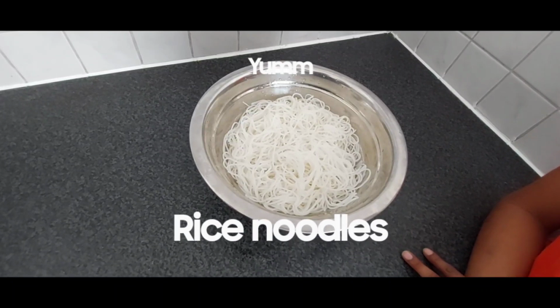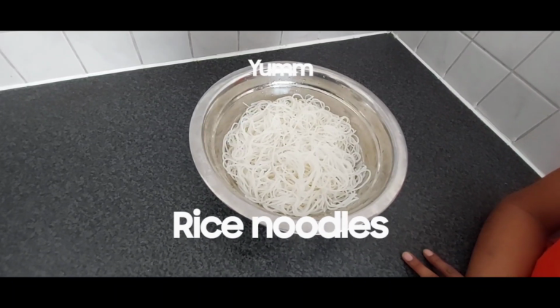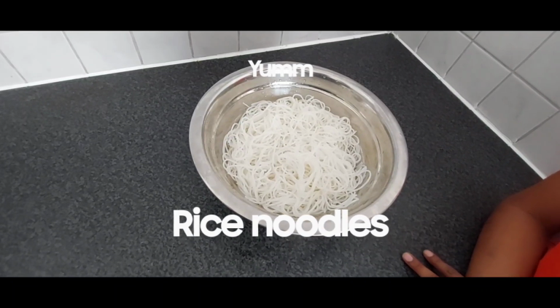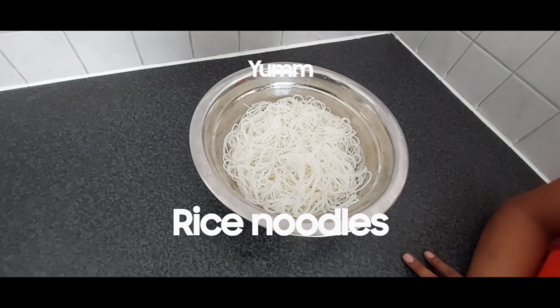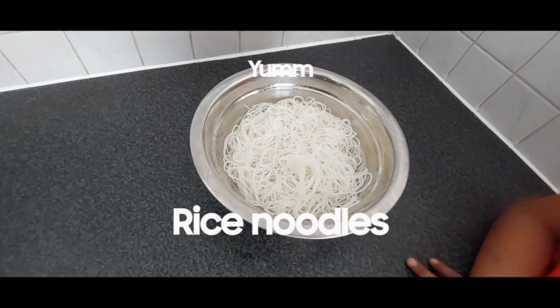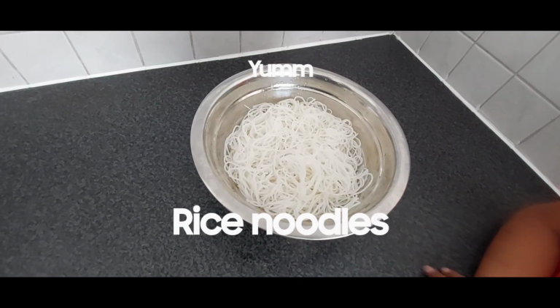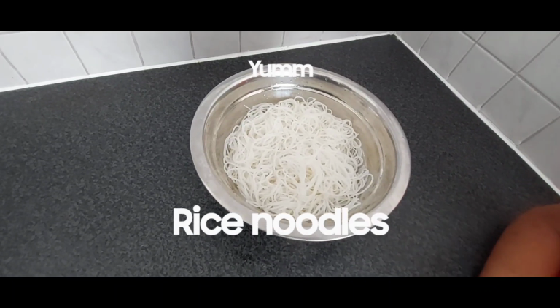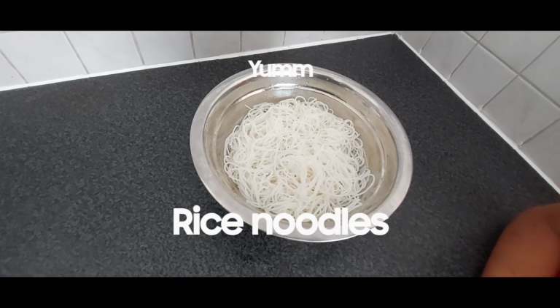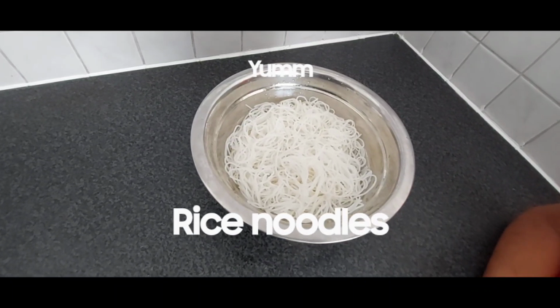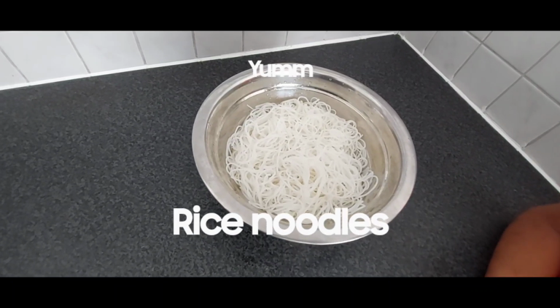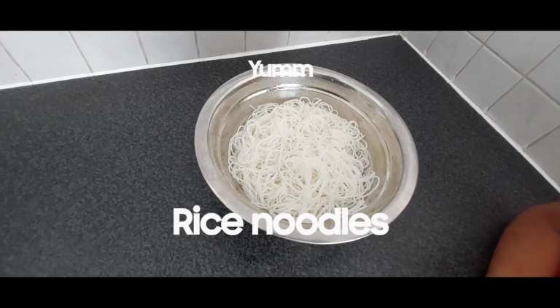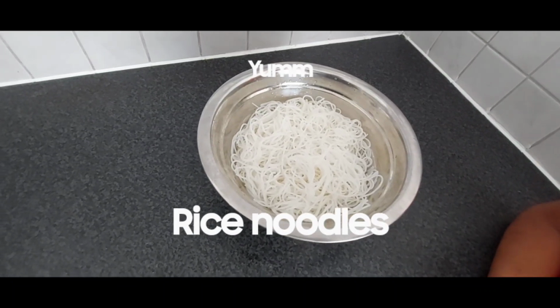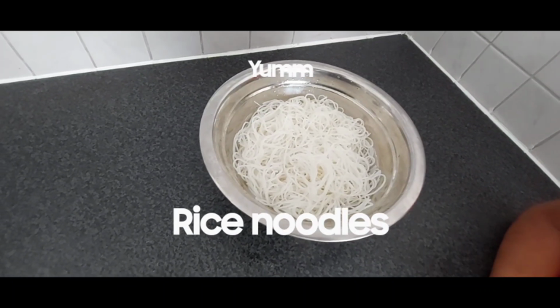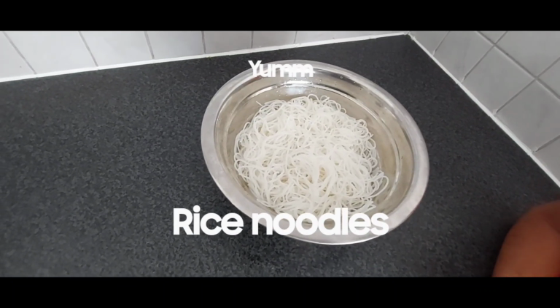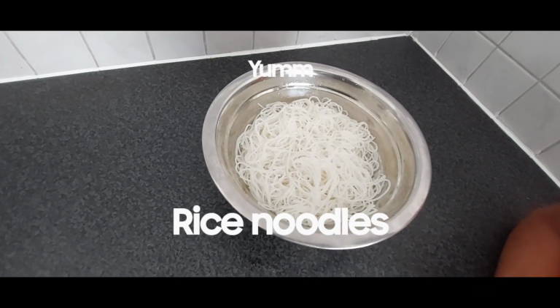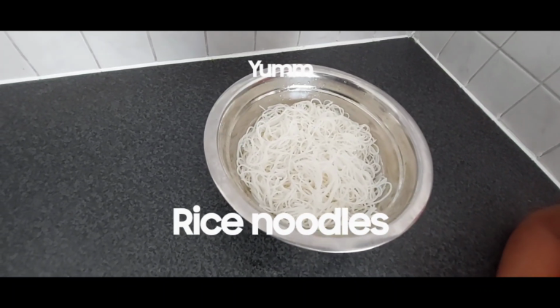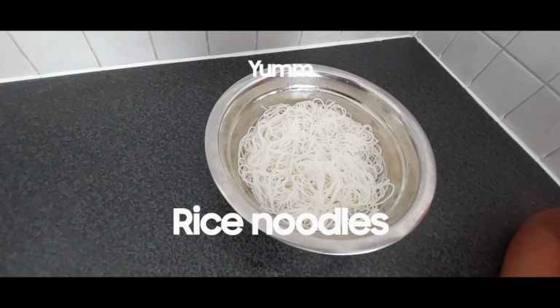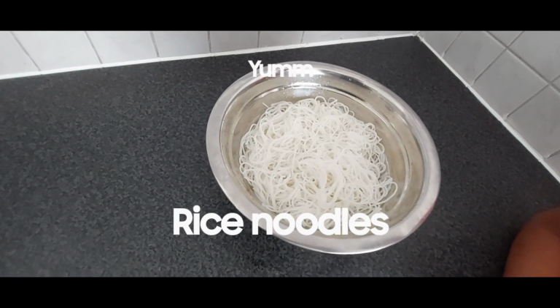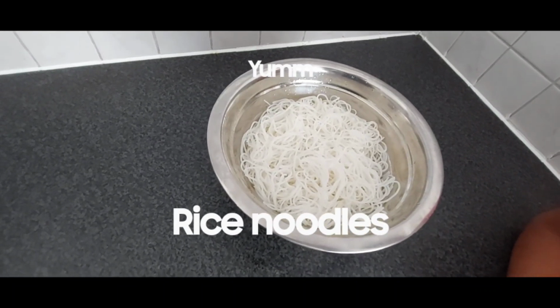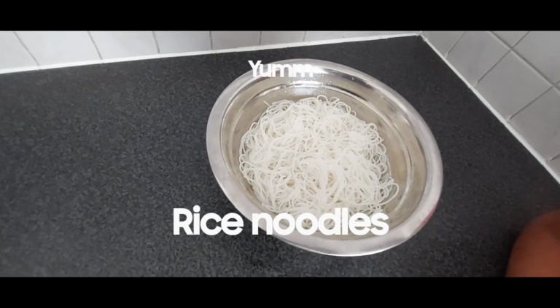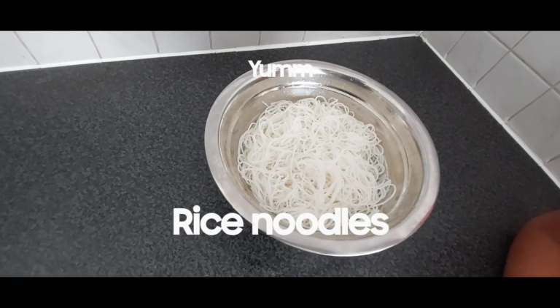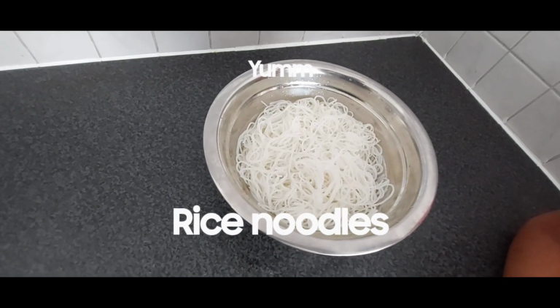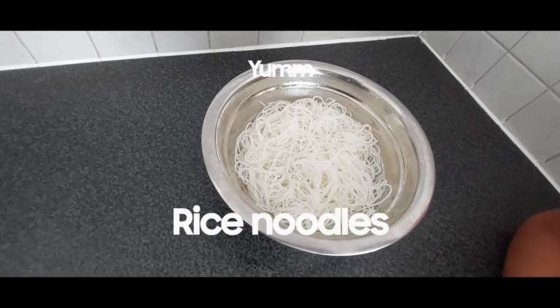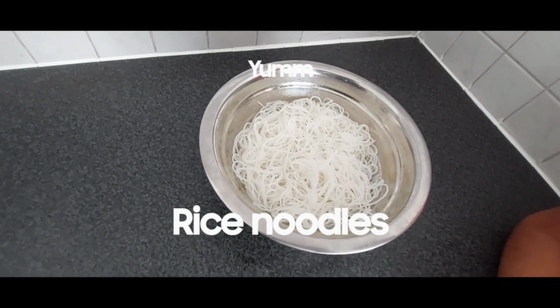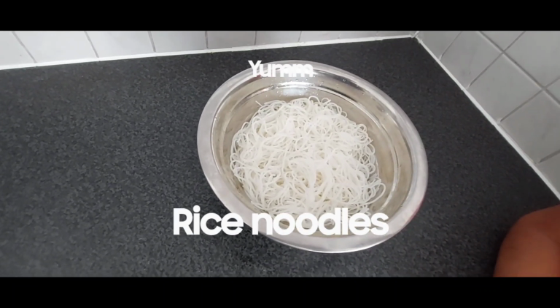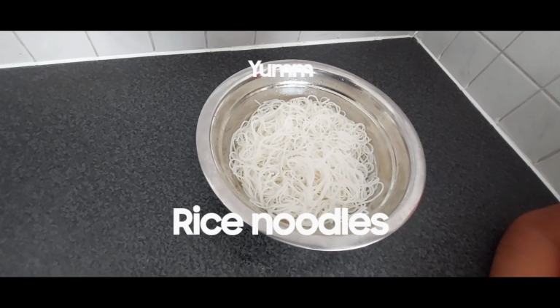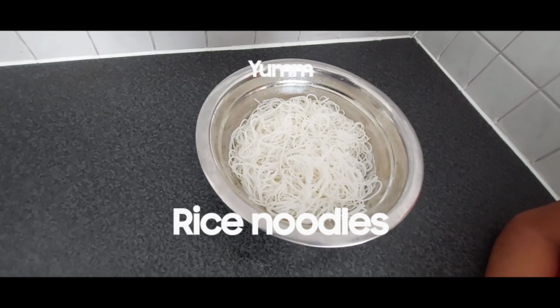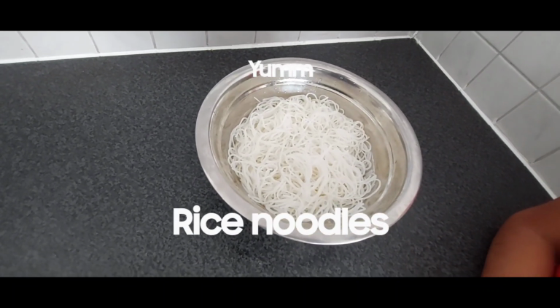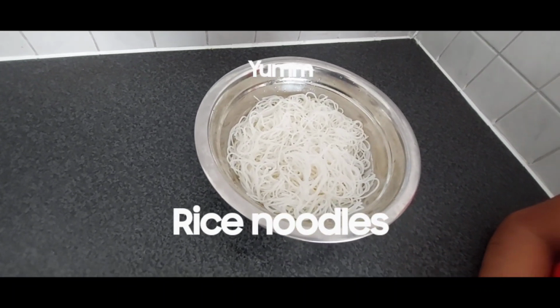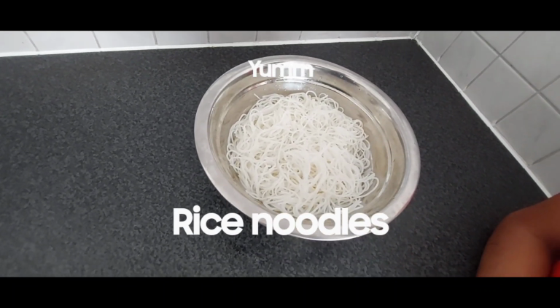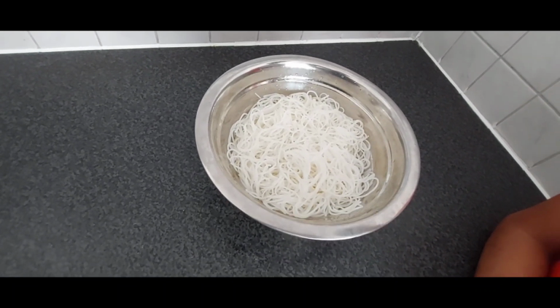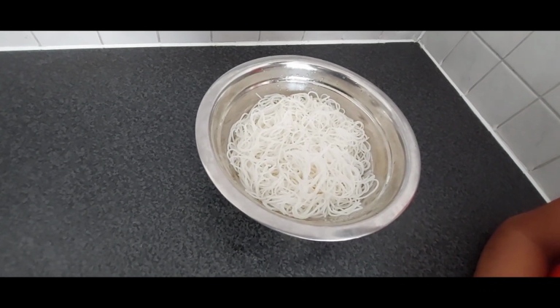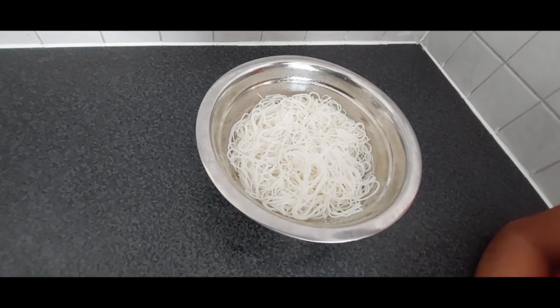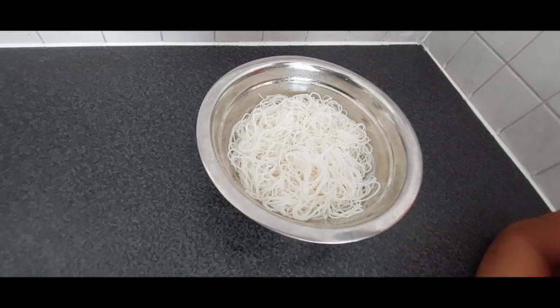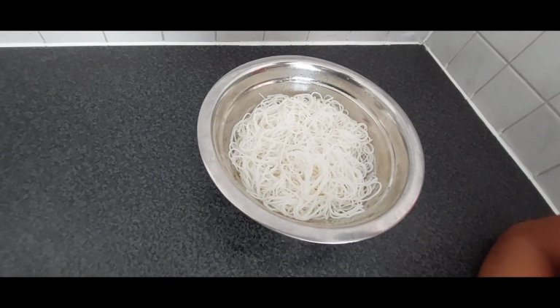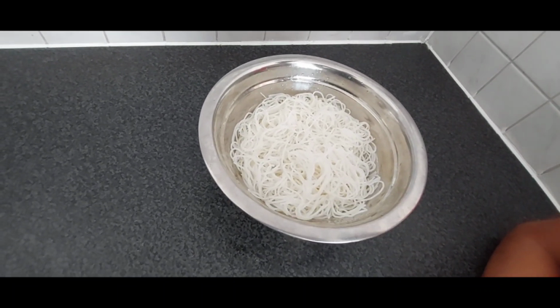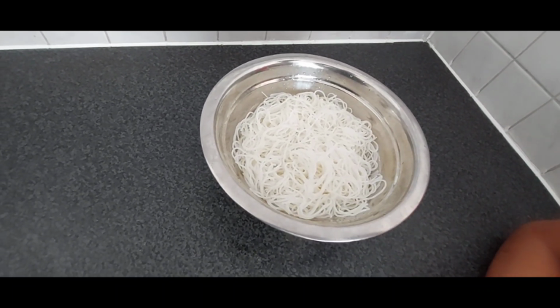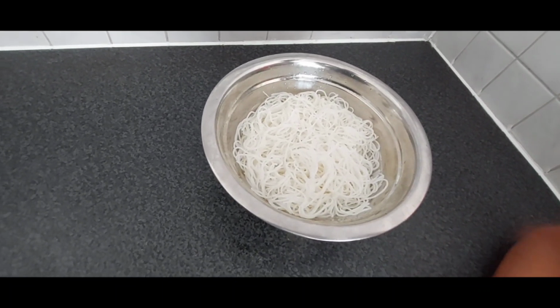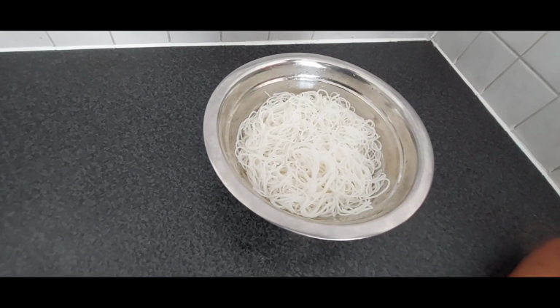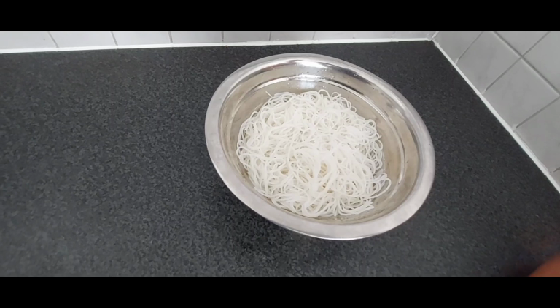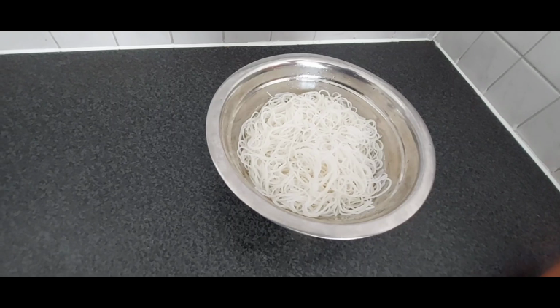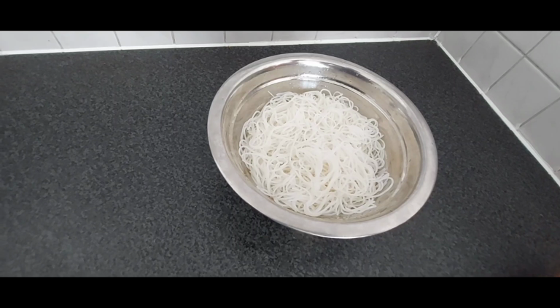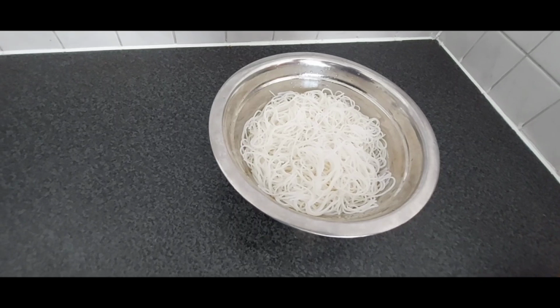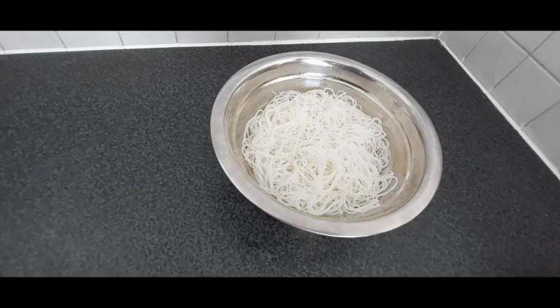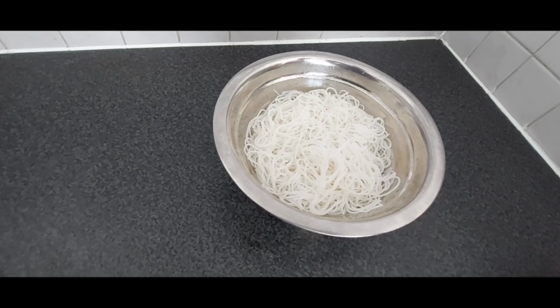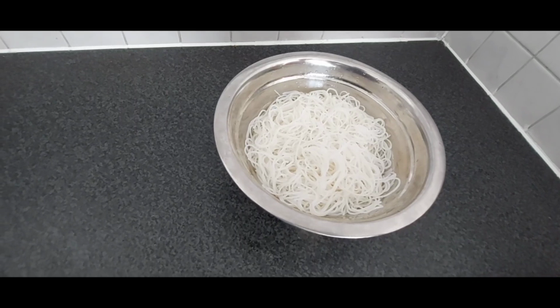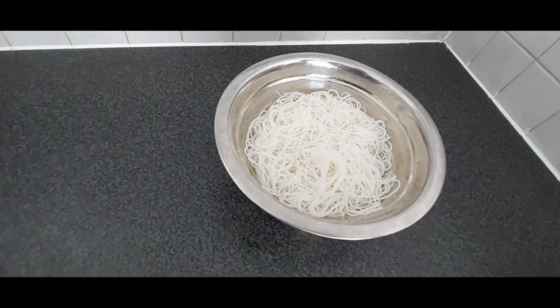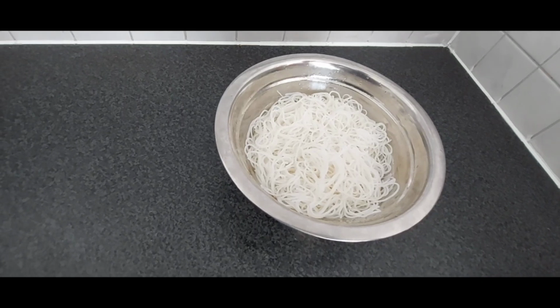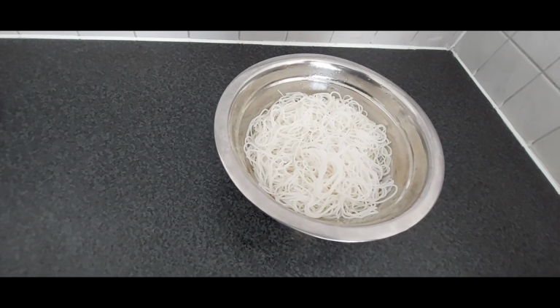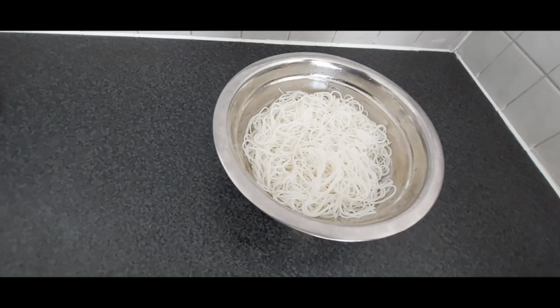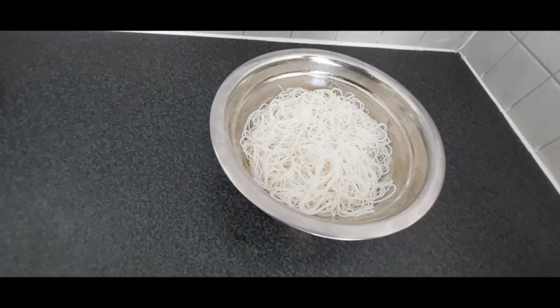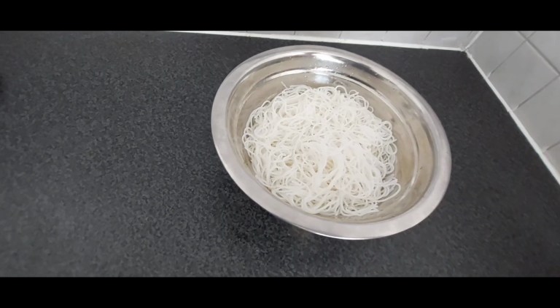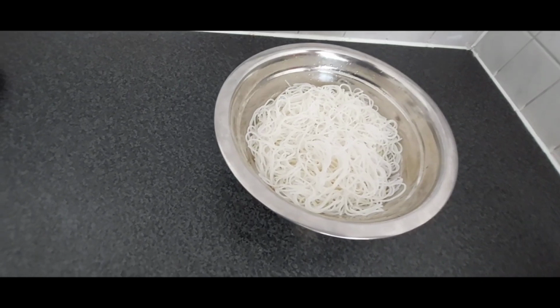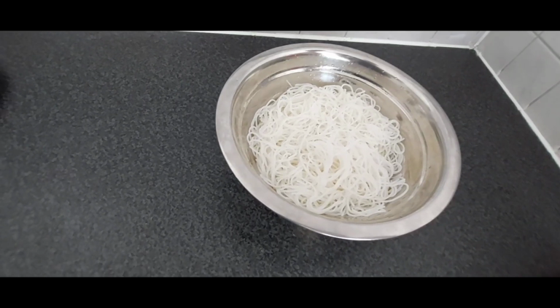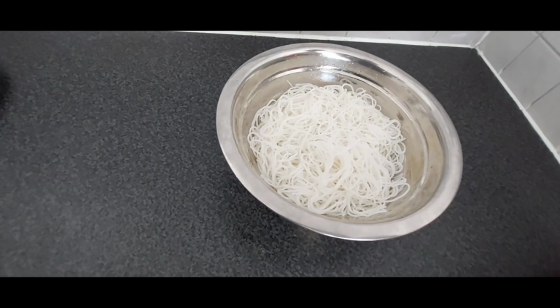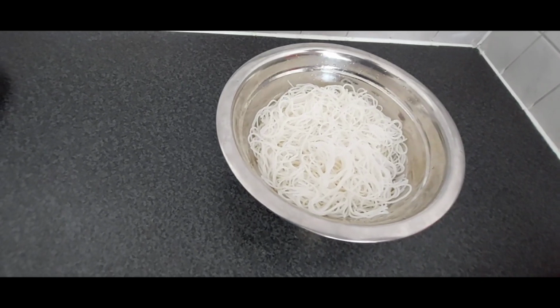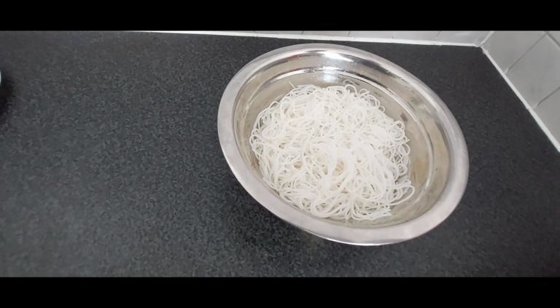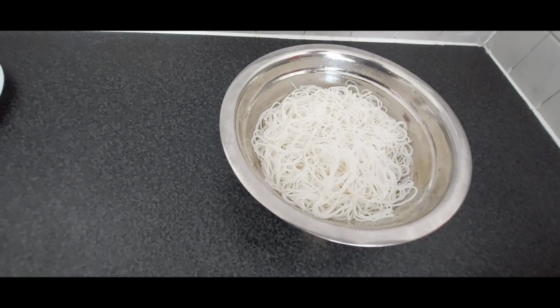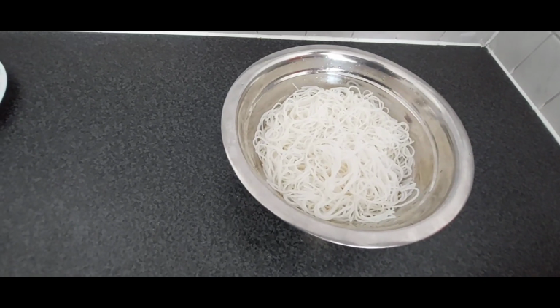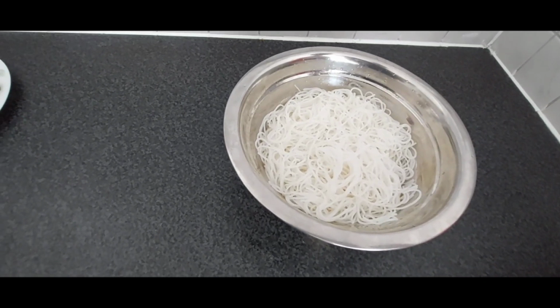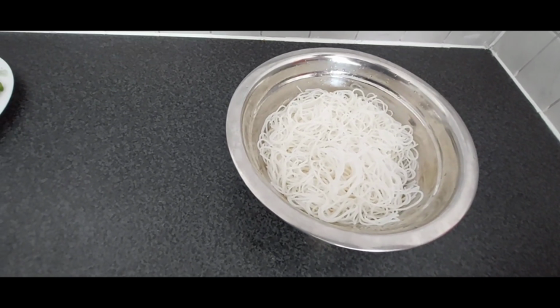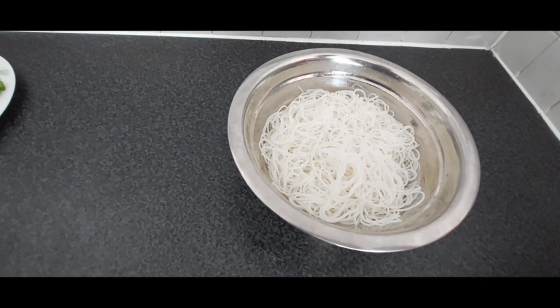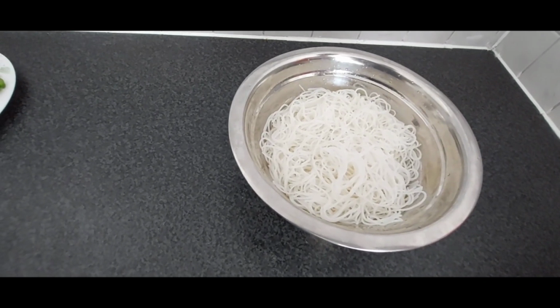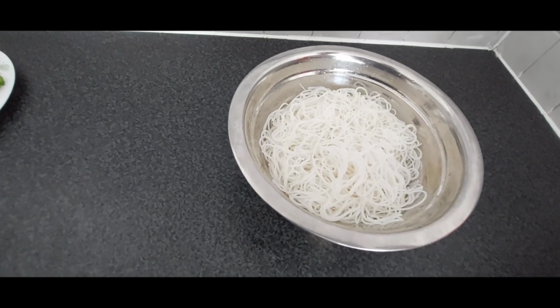Hello everyone, so today I am going to be making rice noodles with my dad.